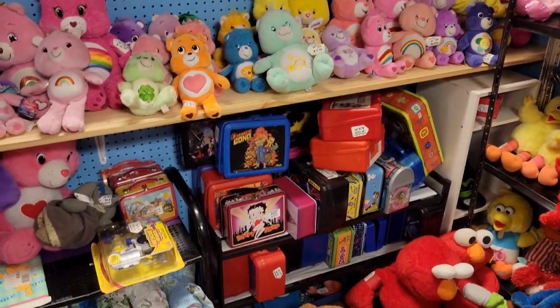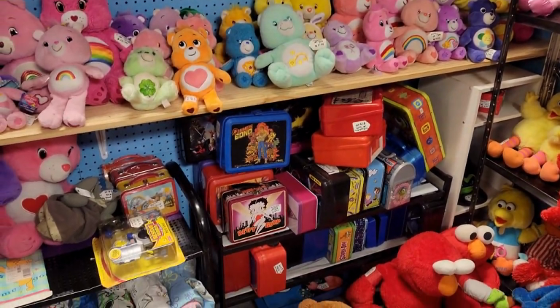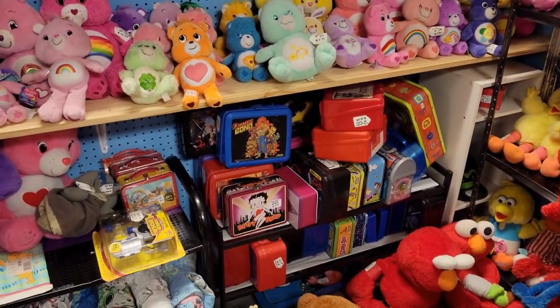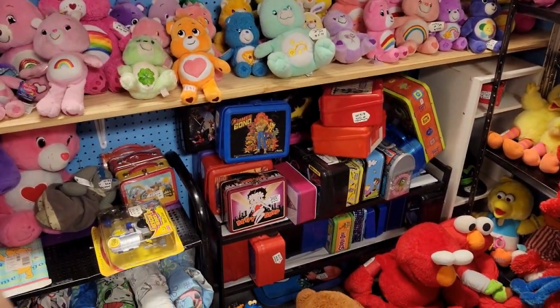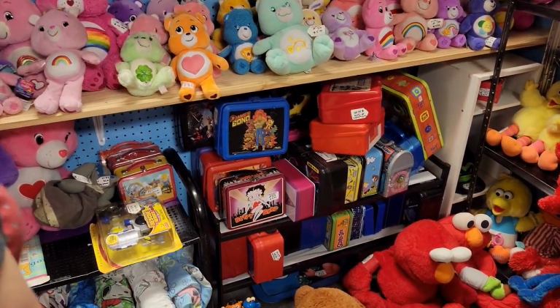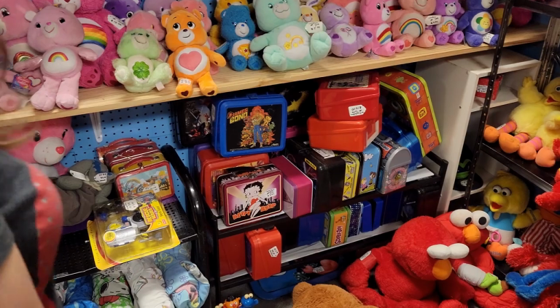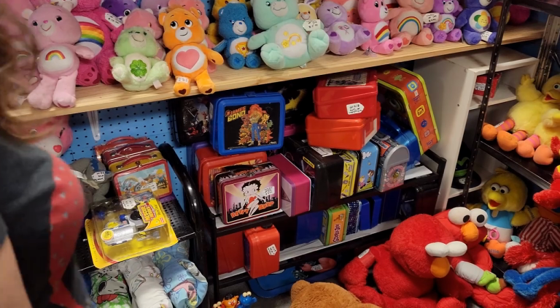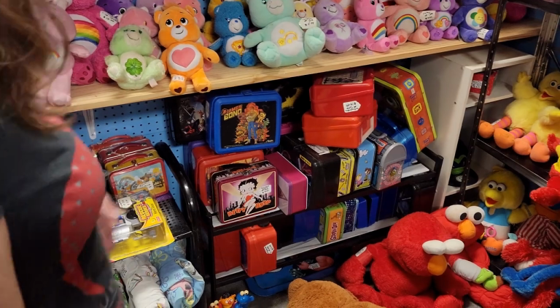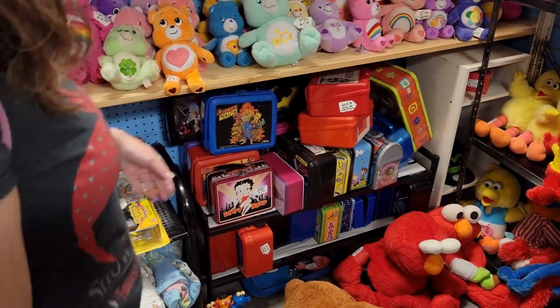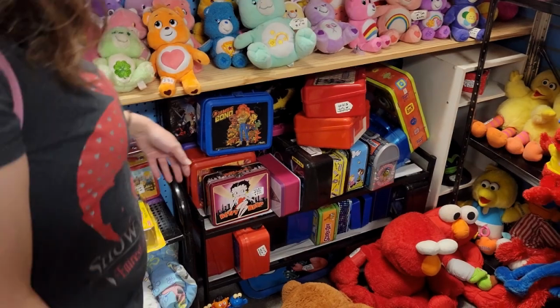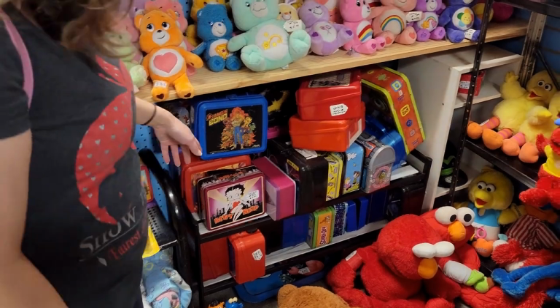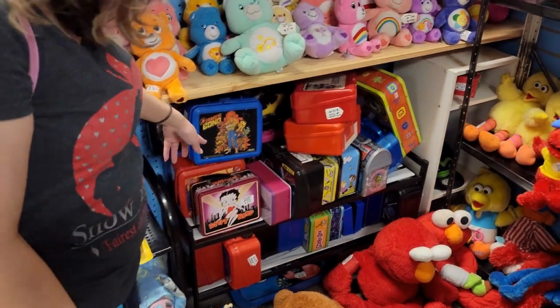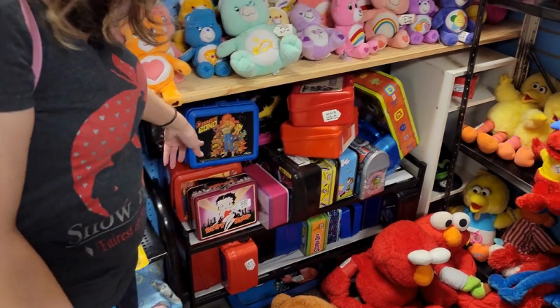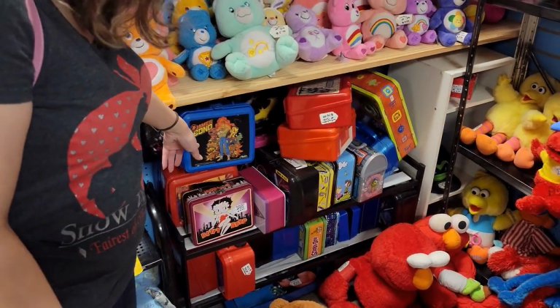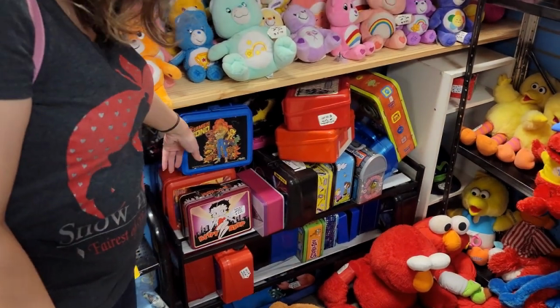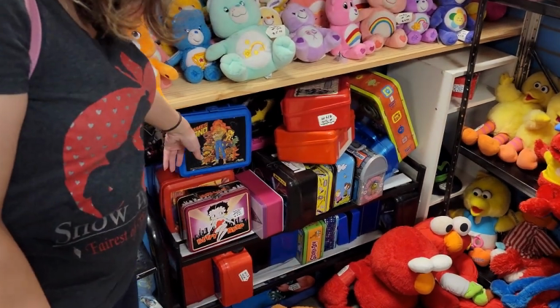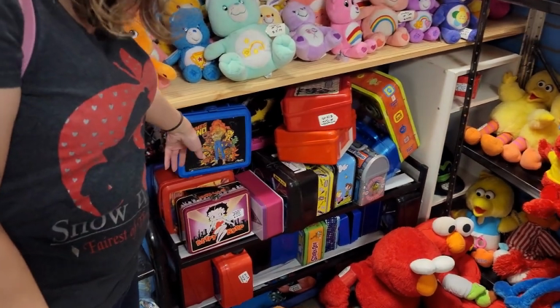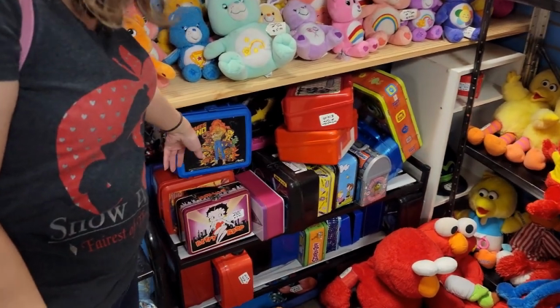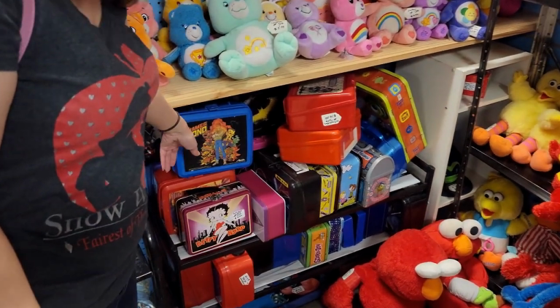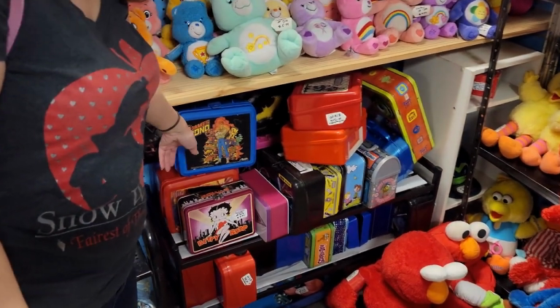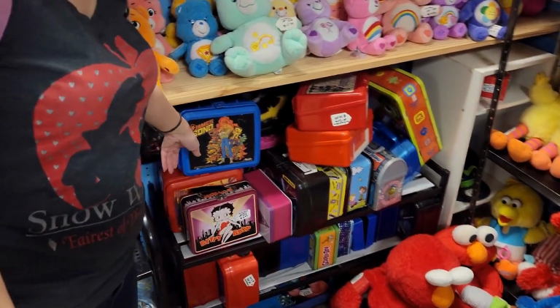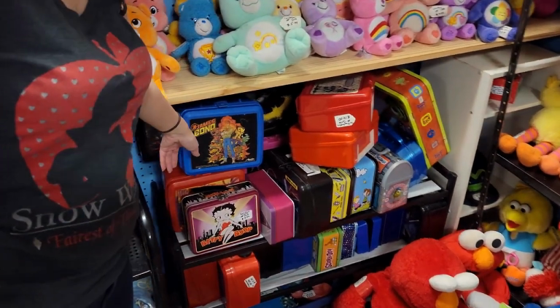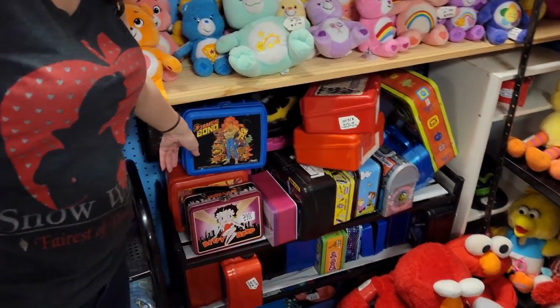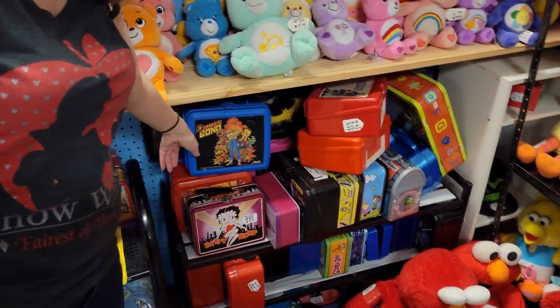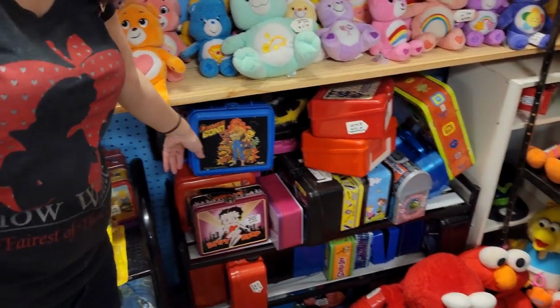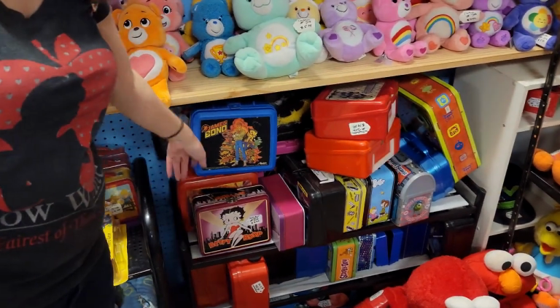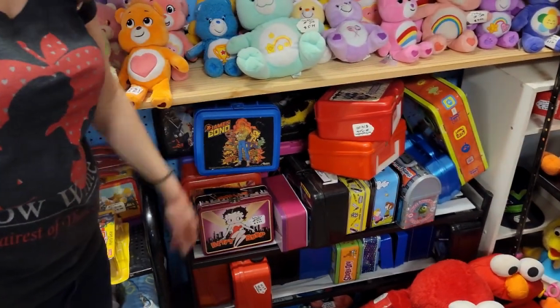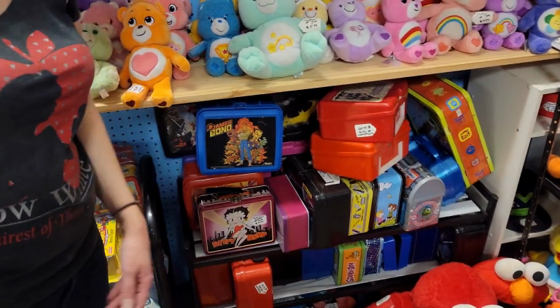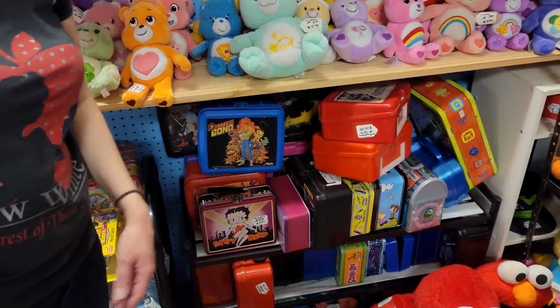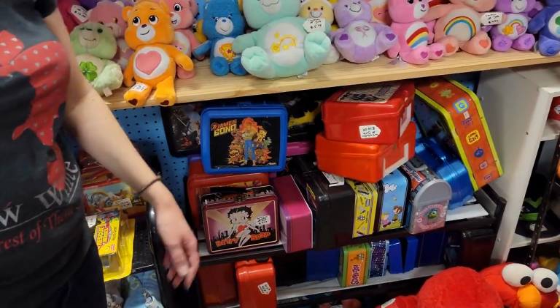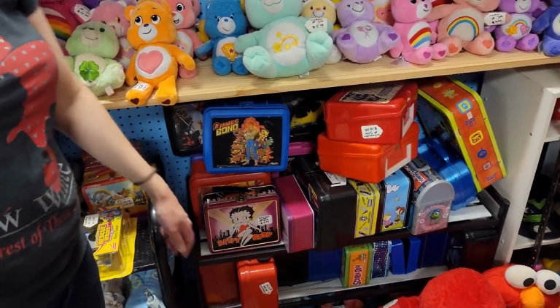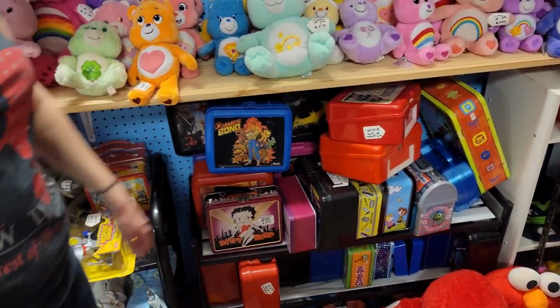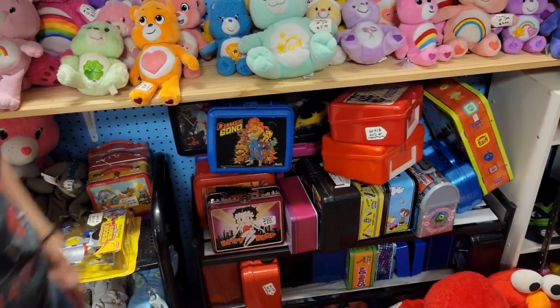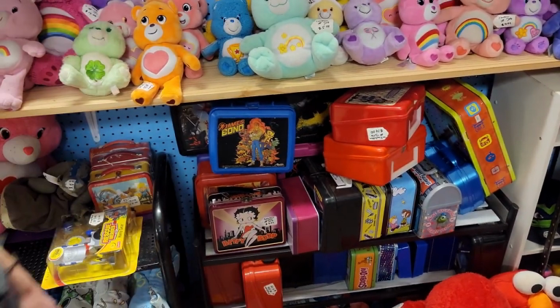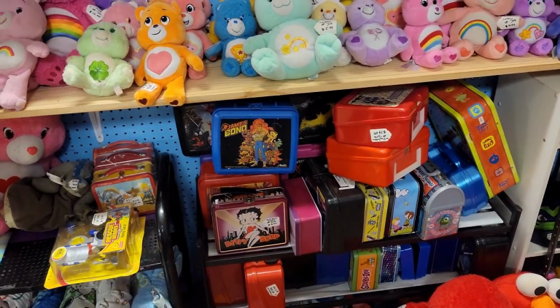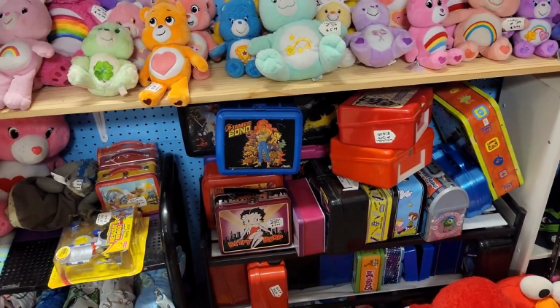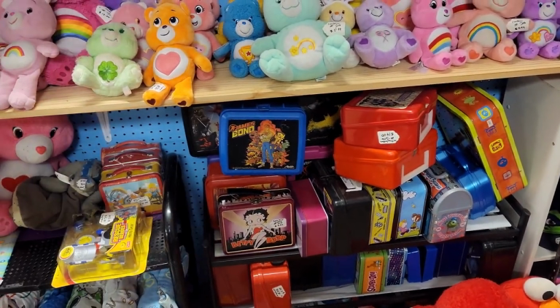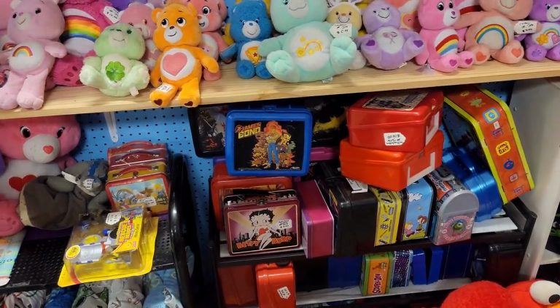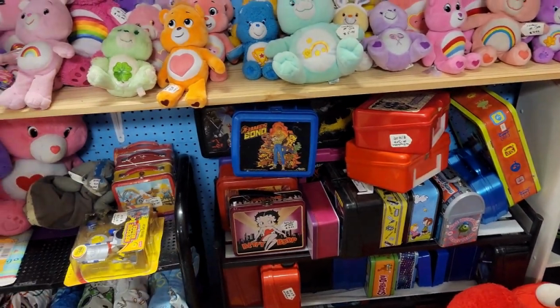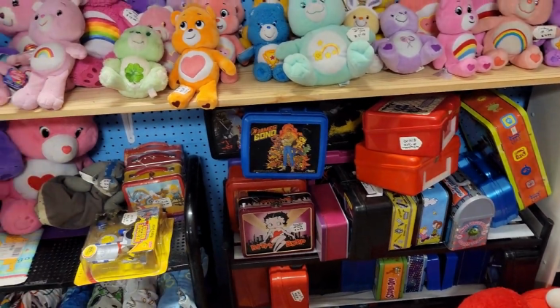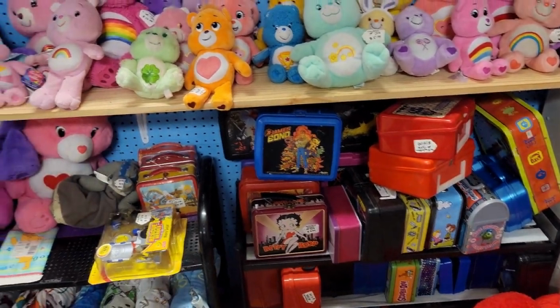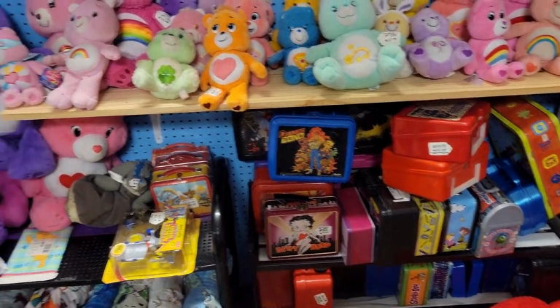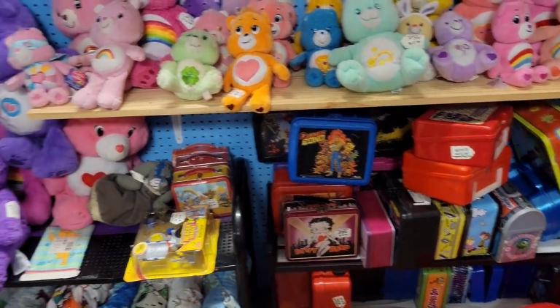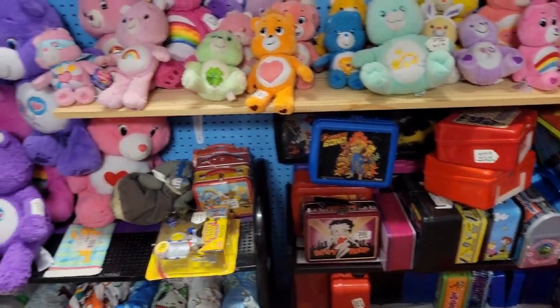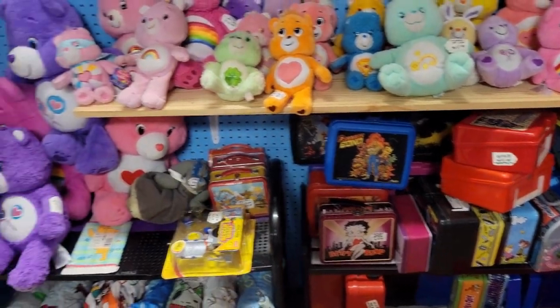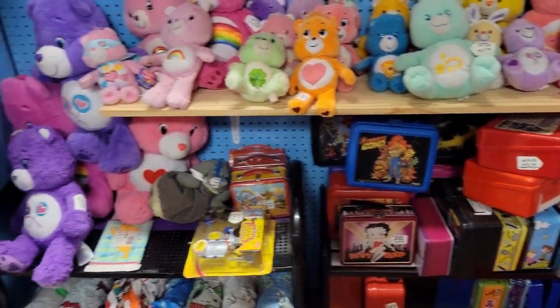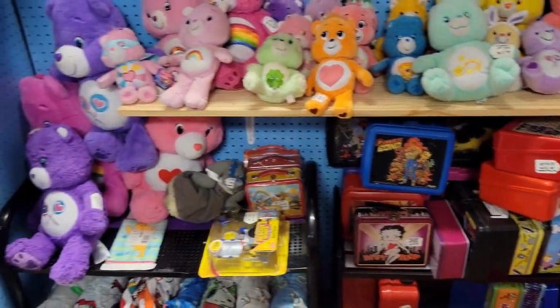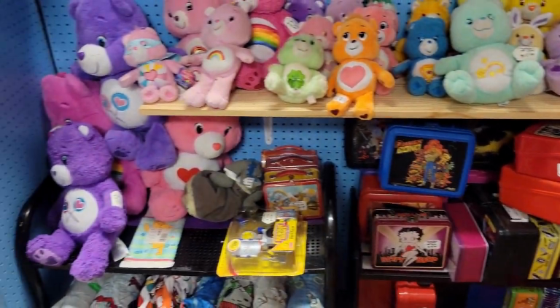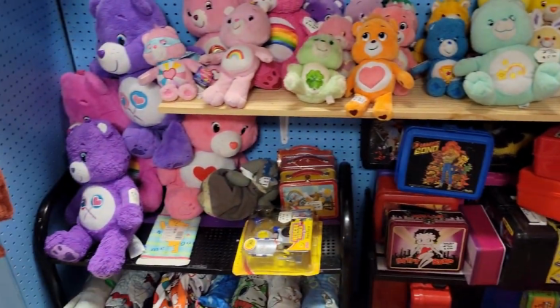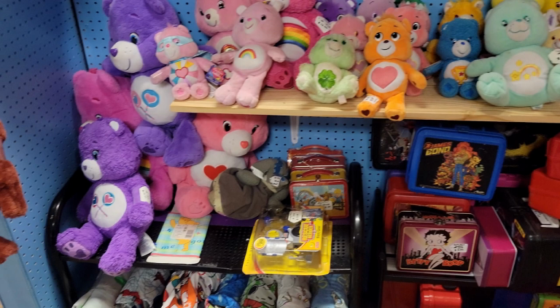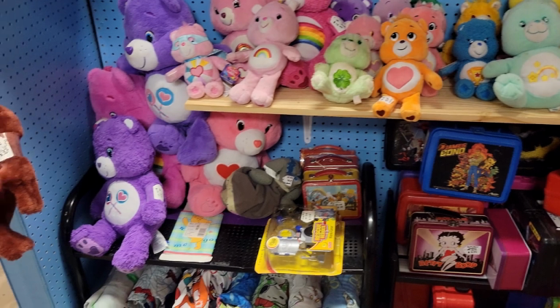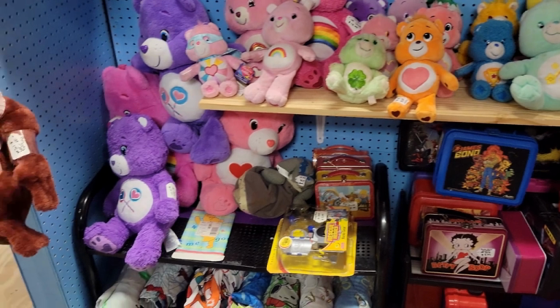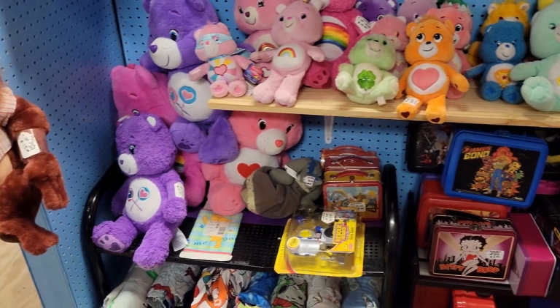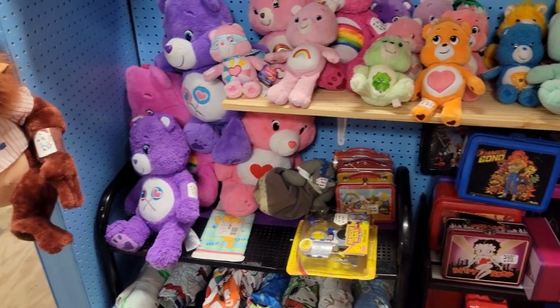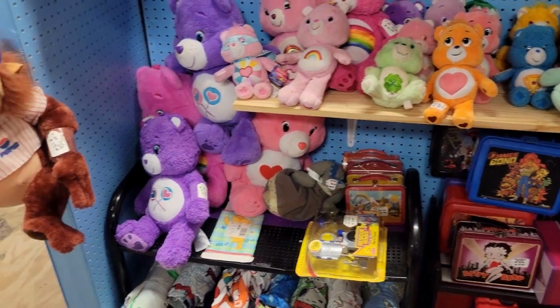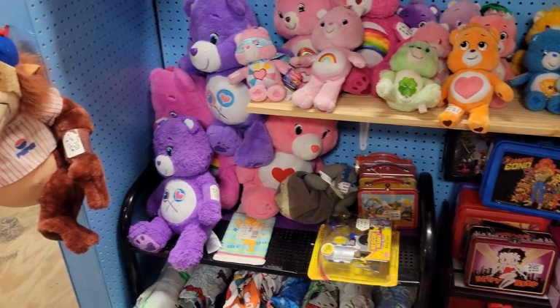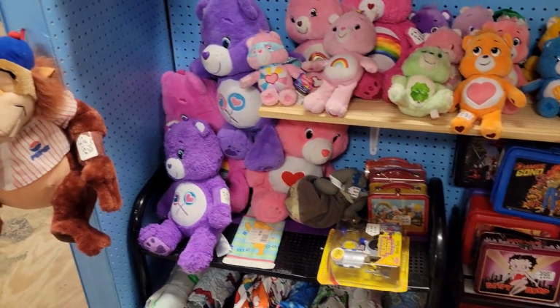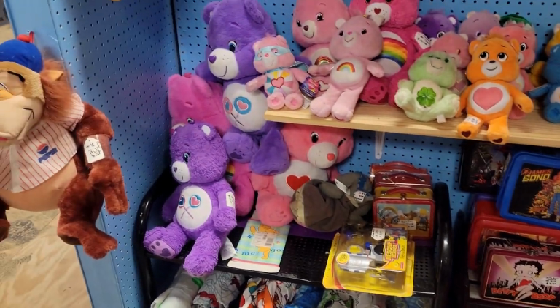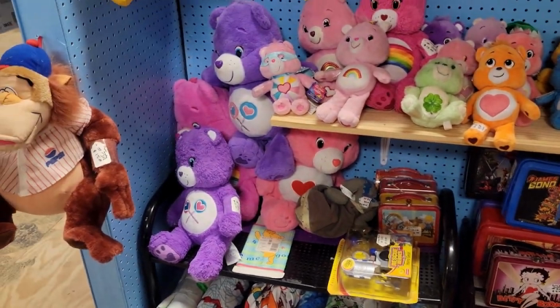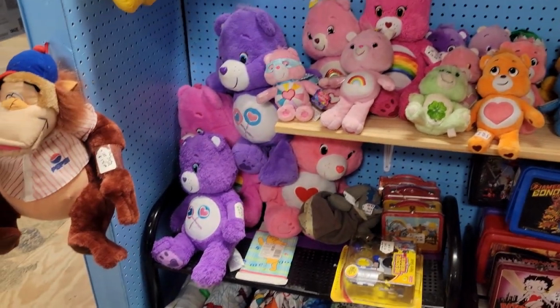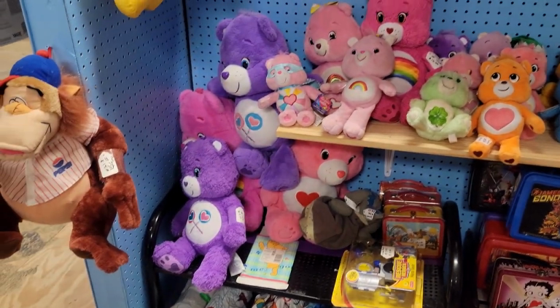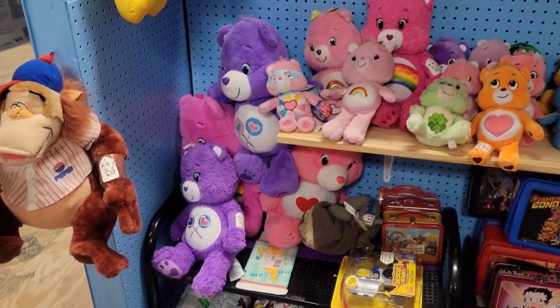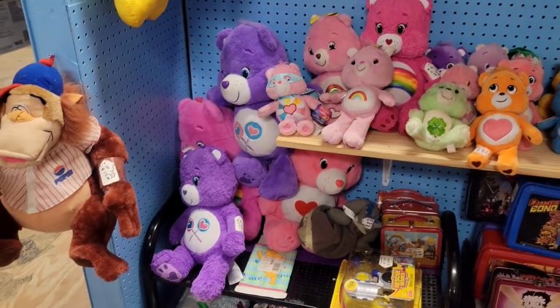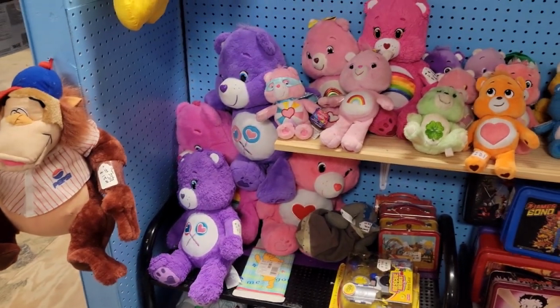There's a James Bond Jr. lunchbox there - that's funny, oh my goodness.